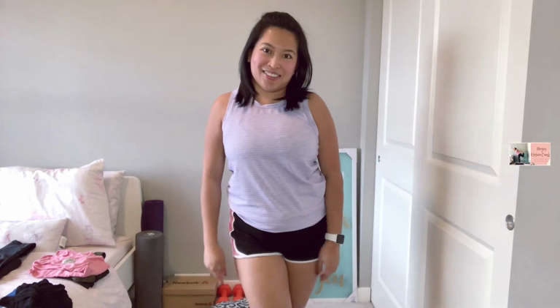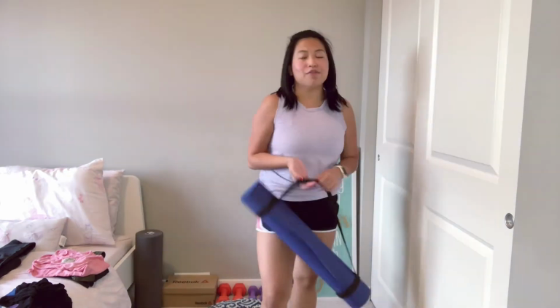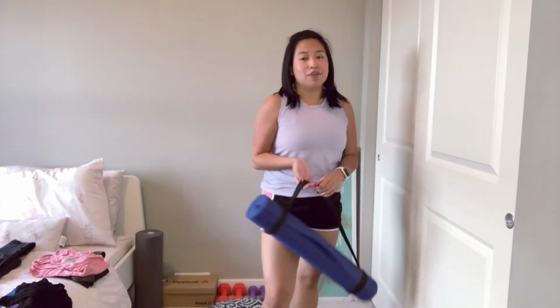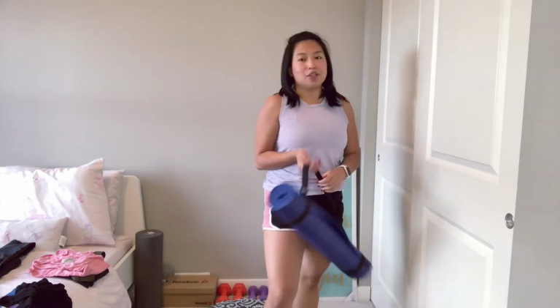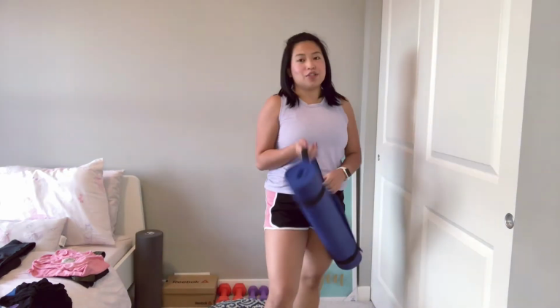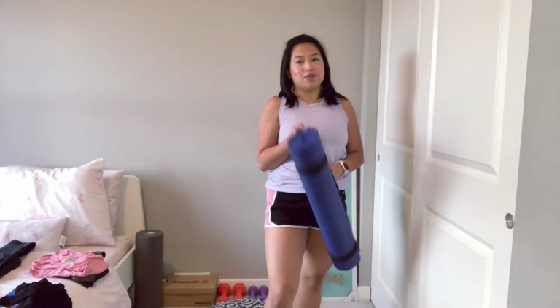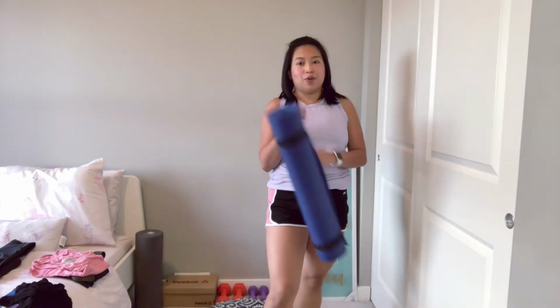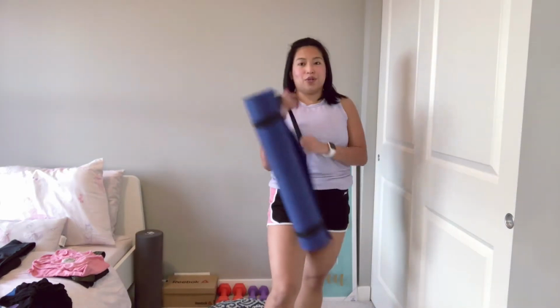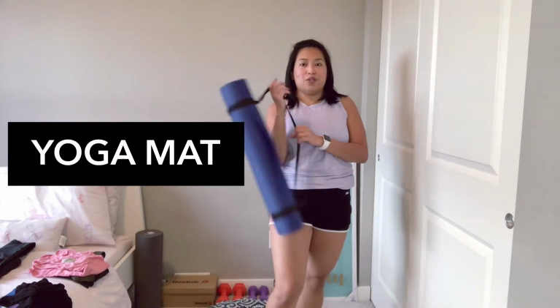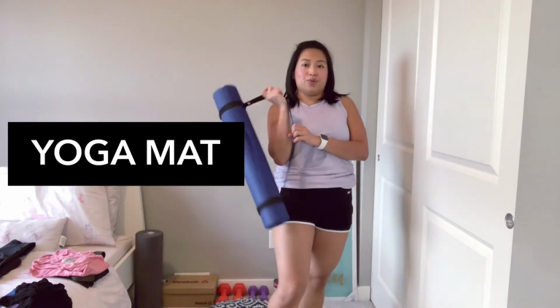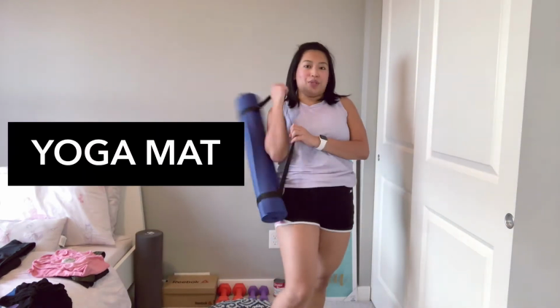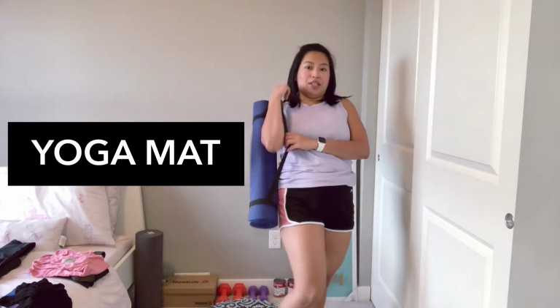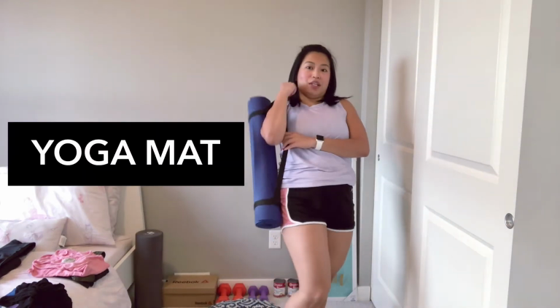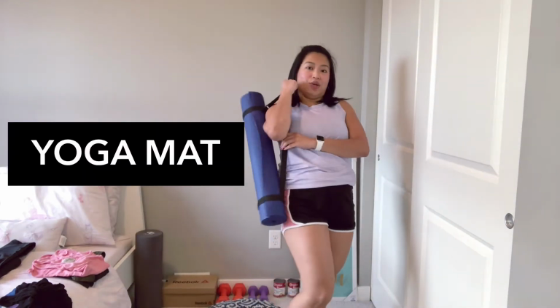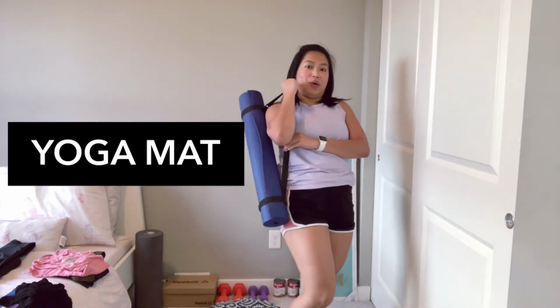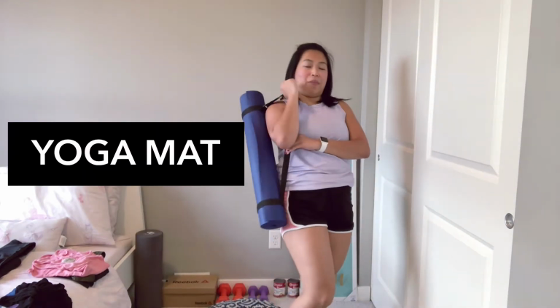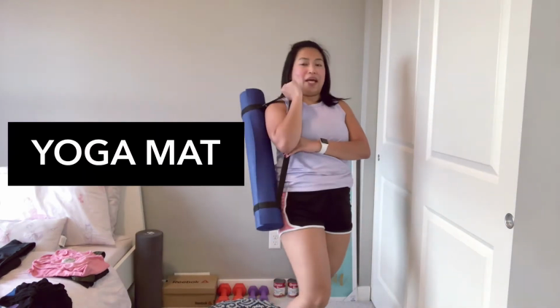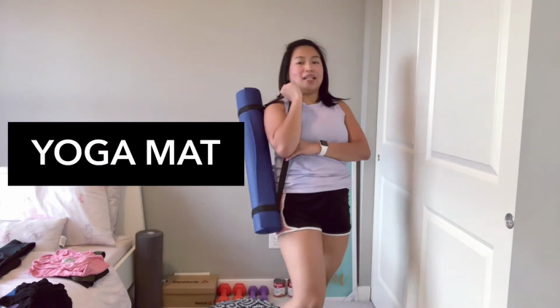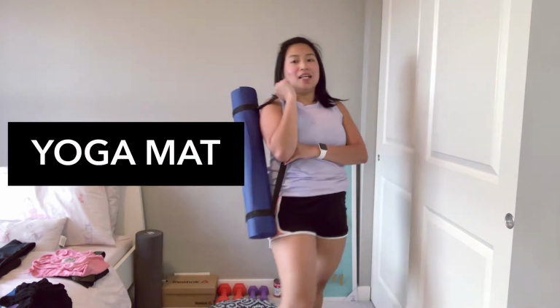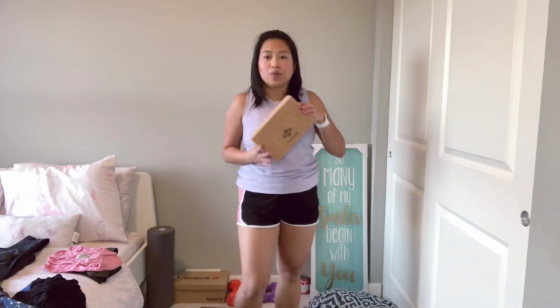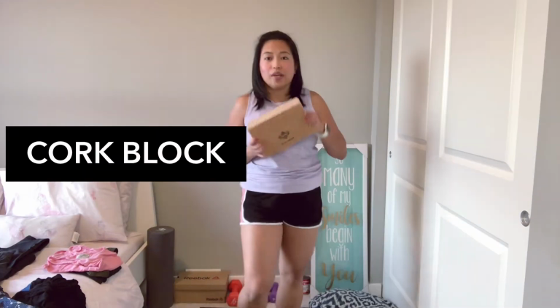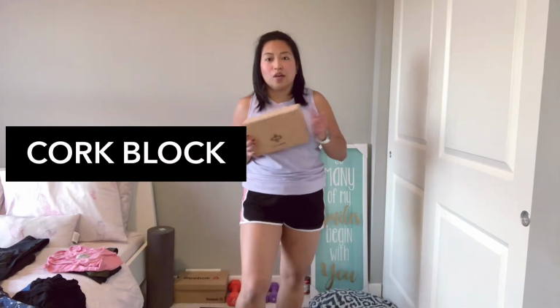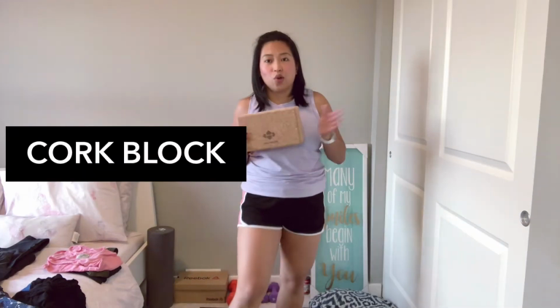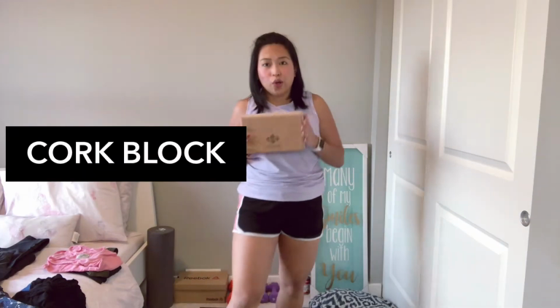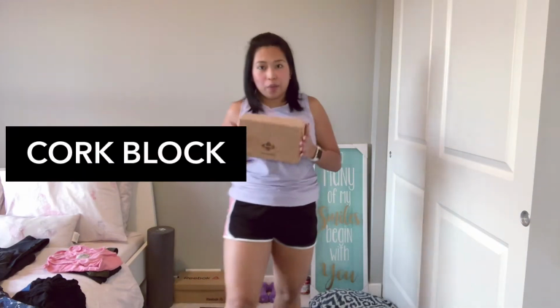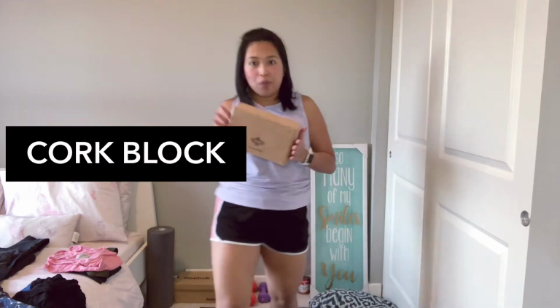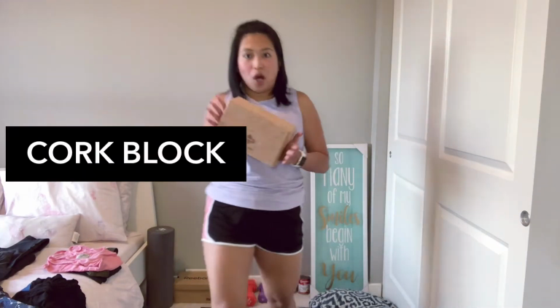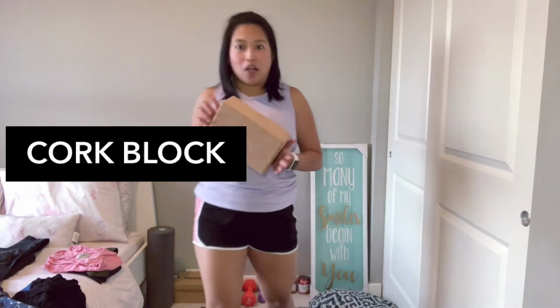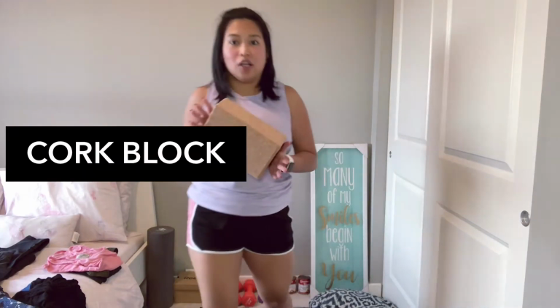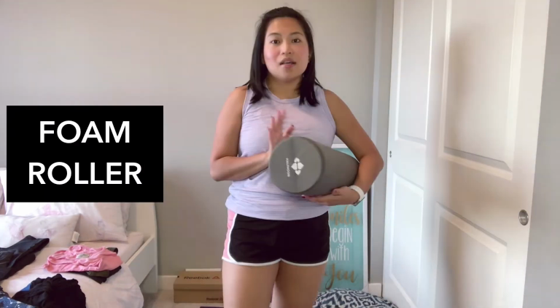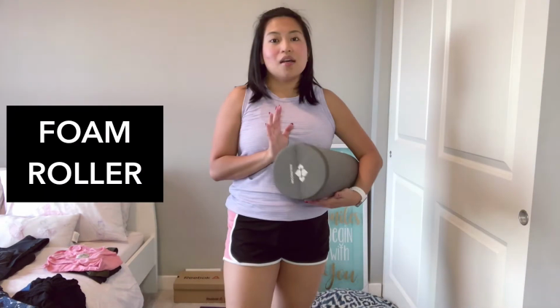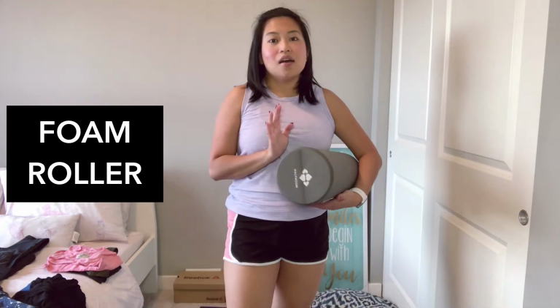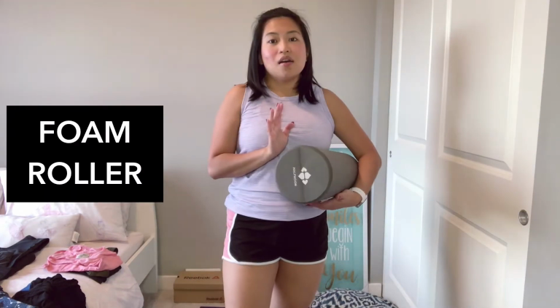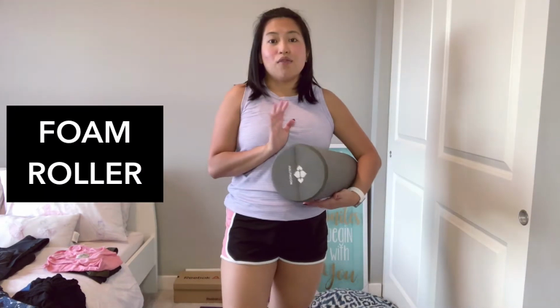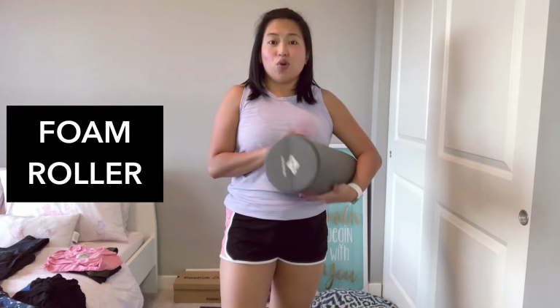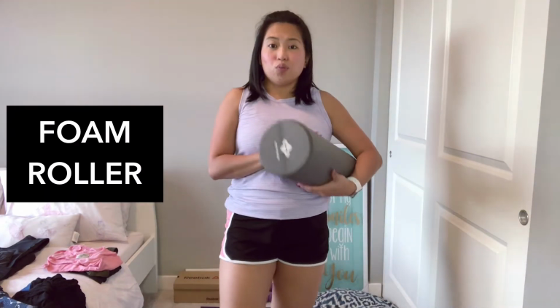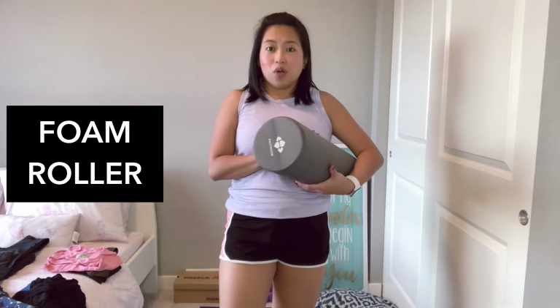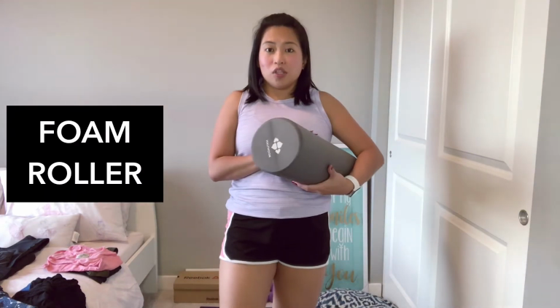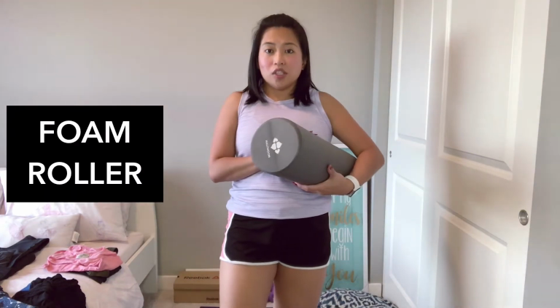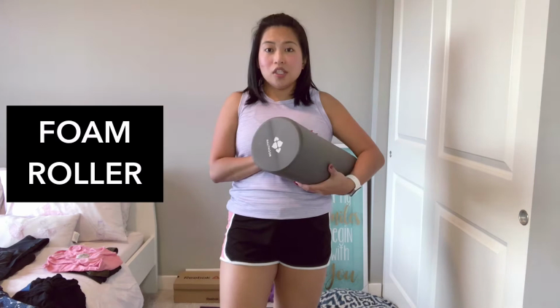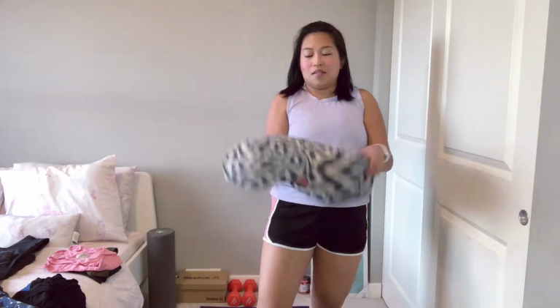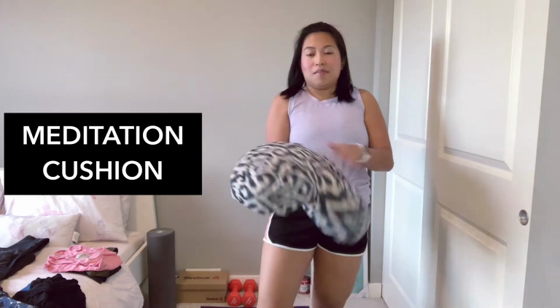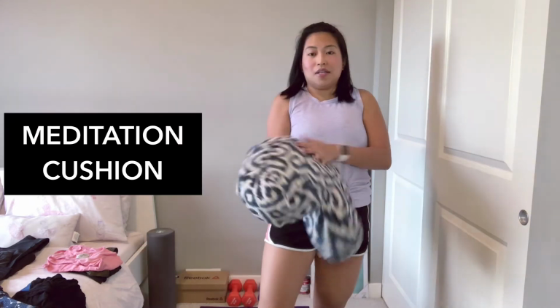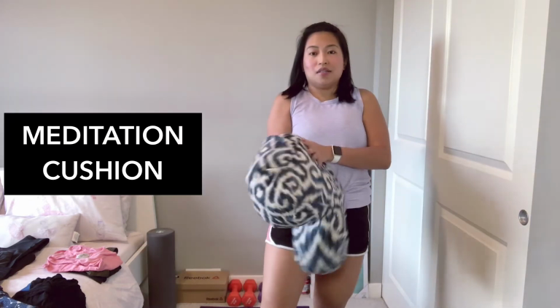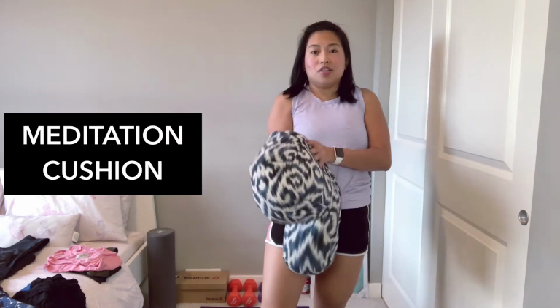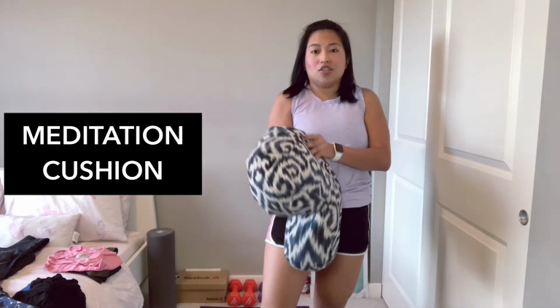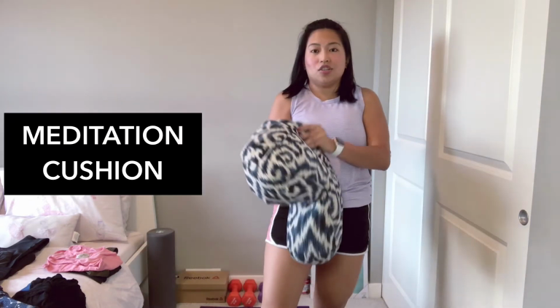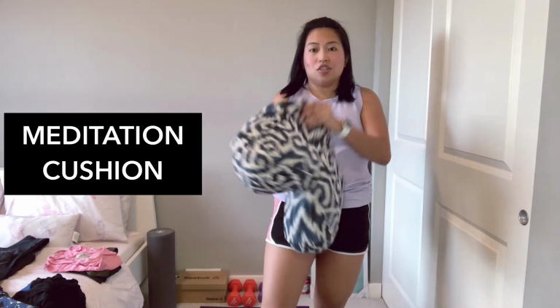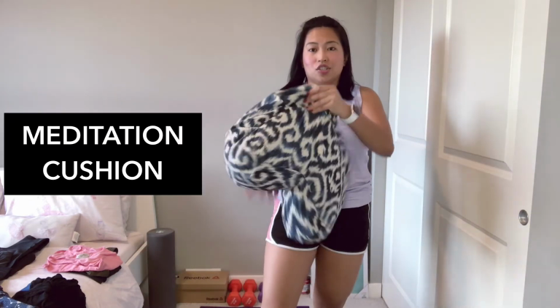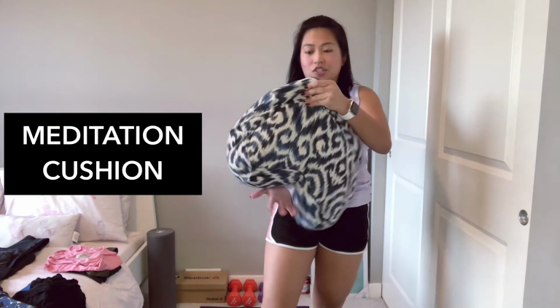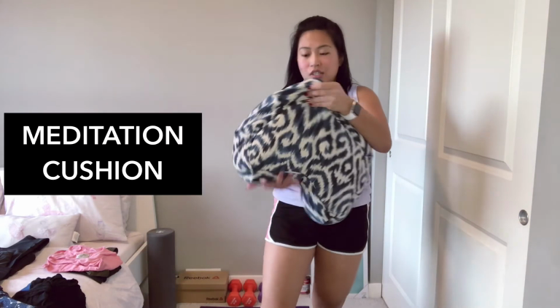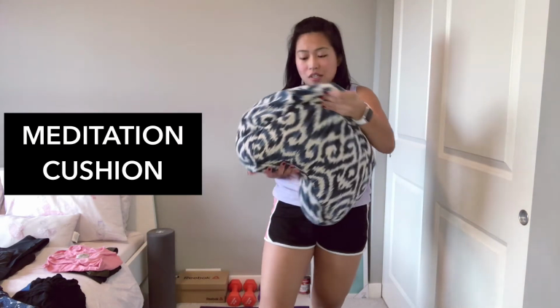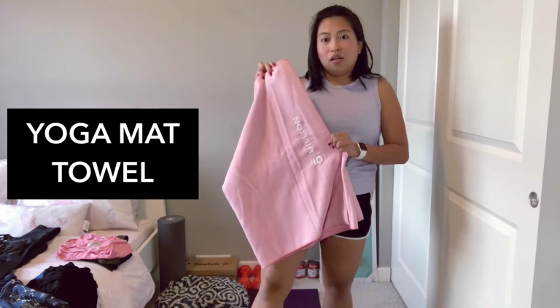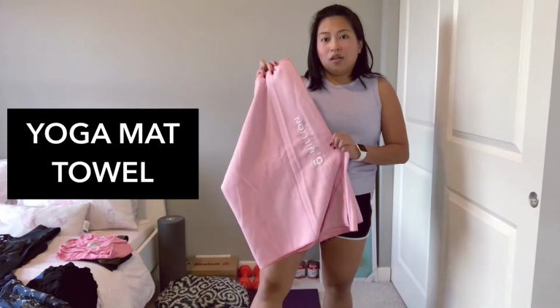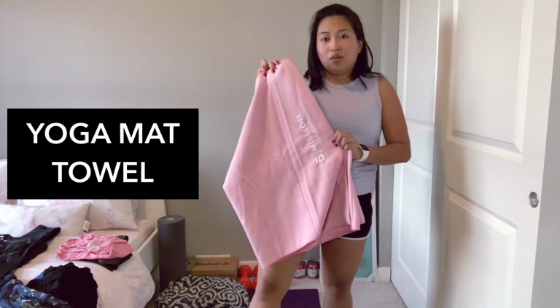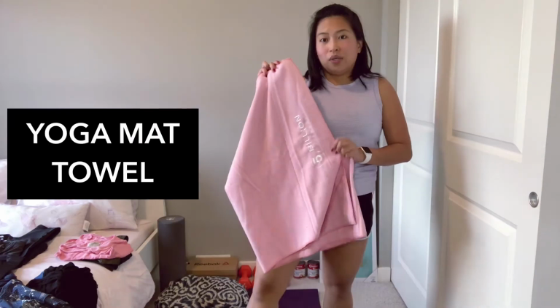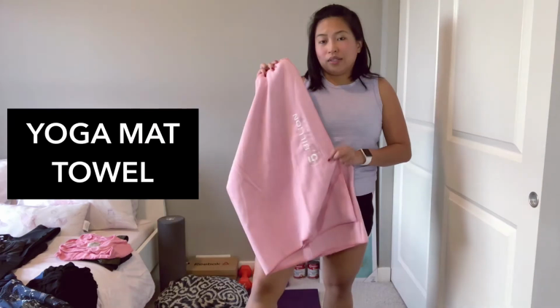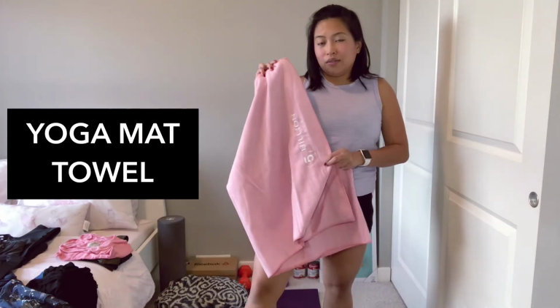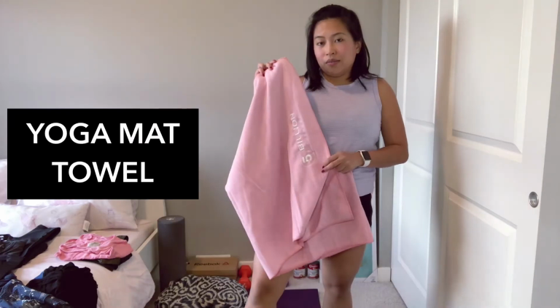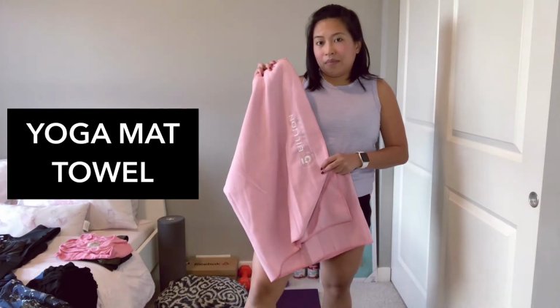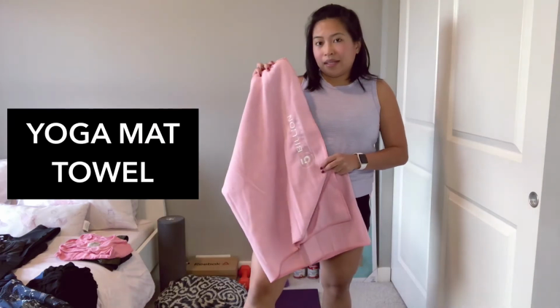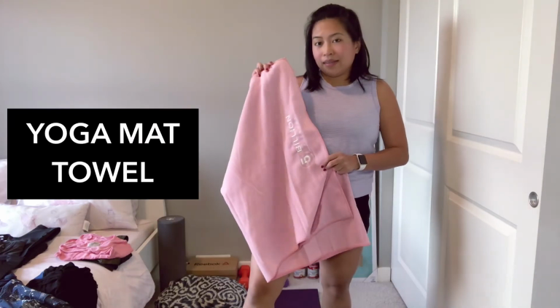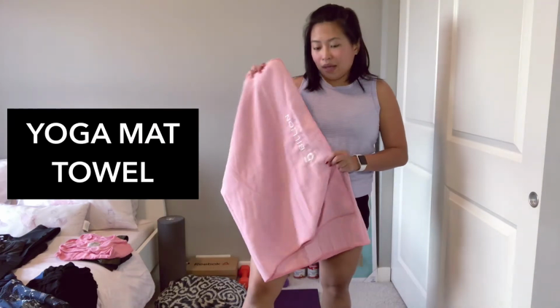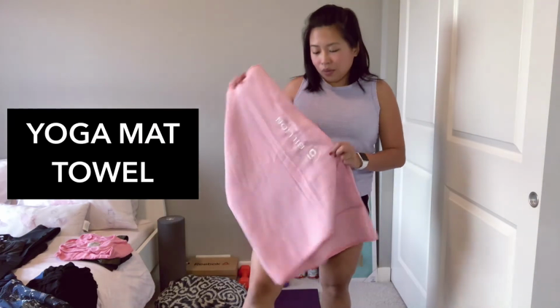First, of course, you would need a yoga mat, a cord block, foam roller, meditation cushion, and yoga mat towels.